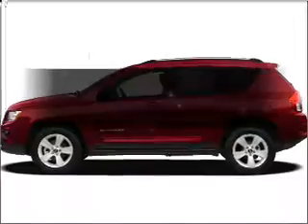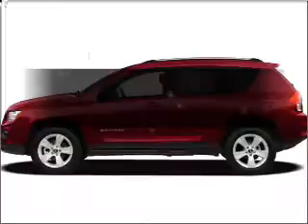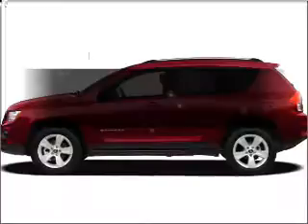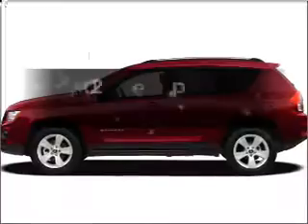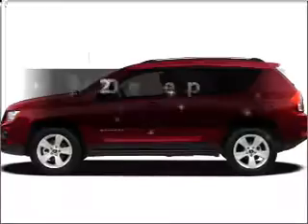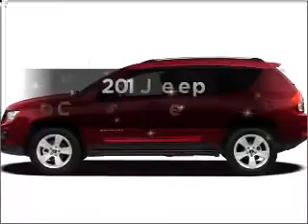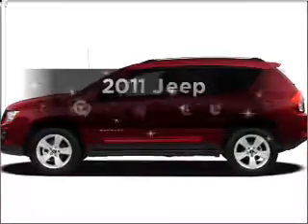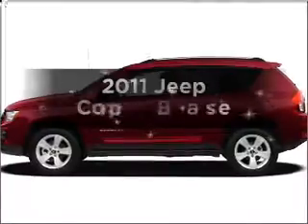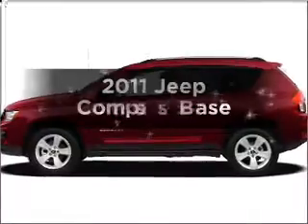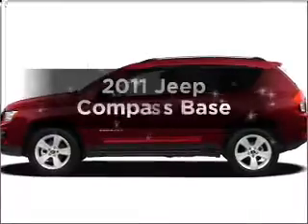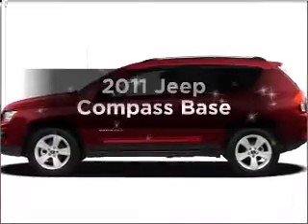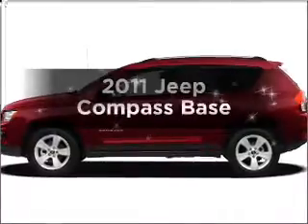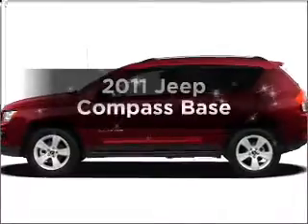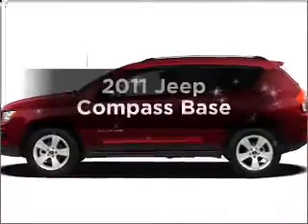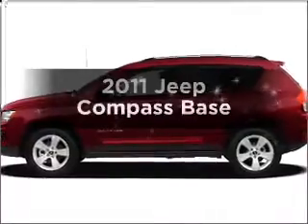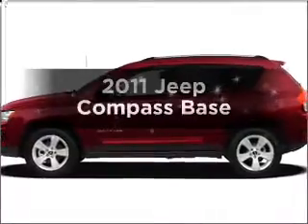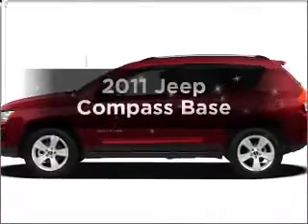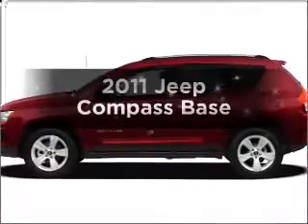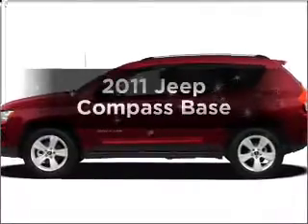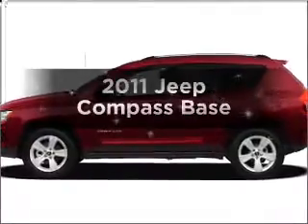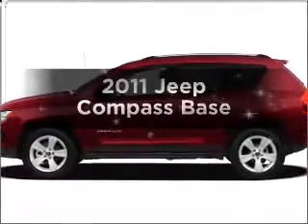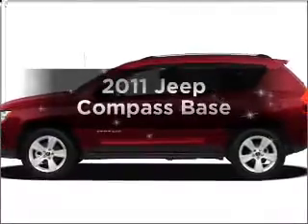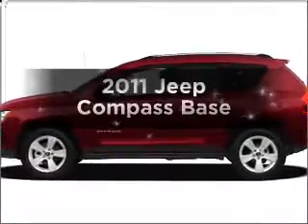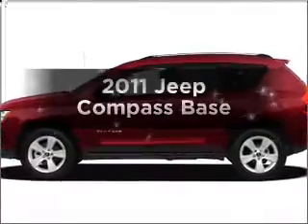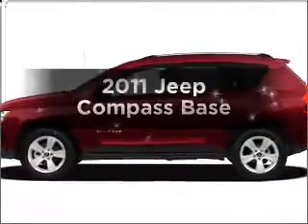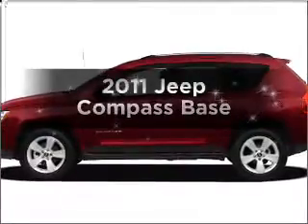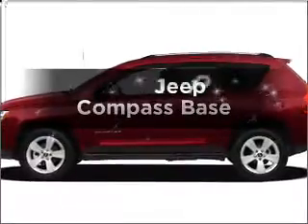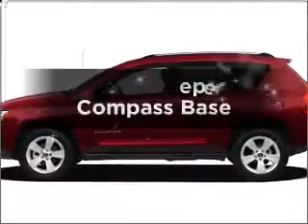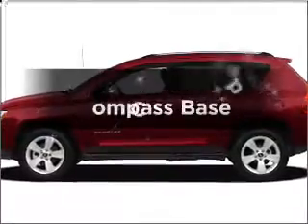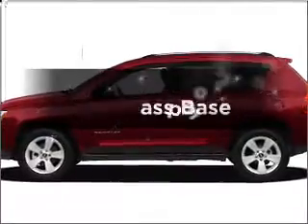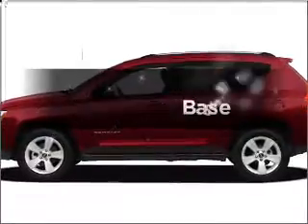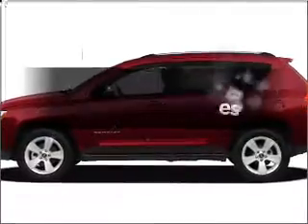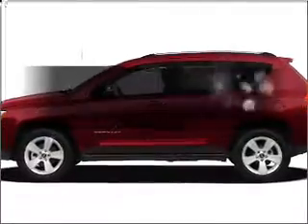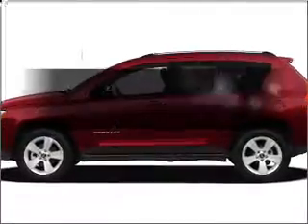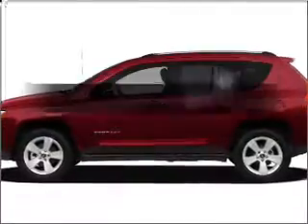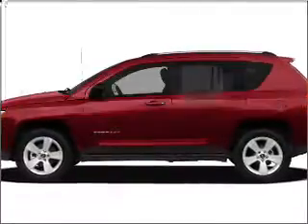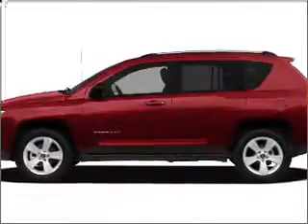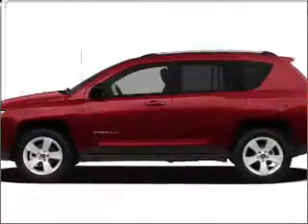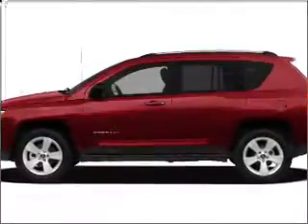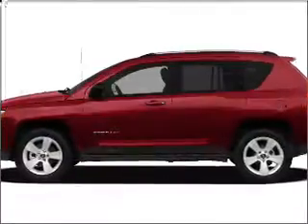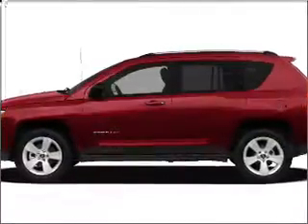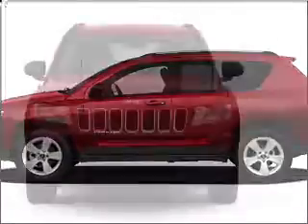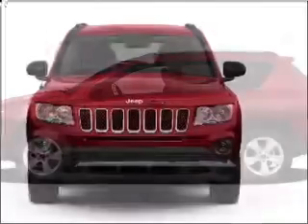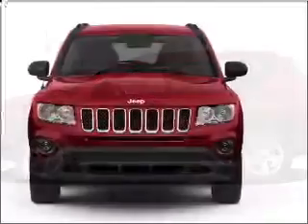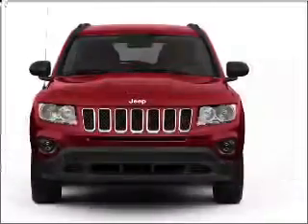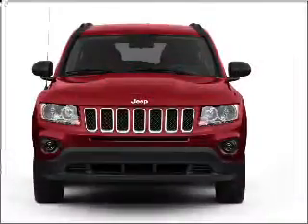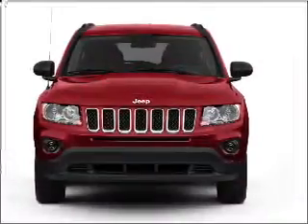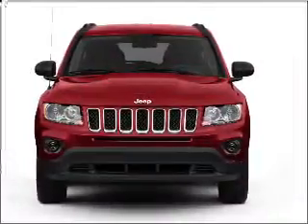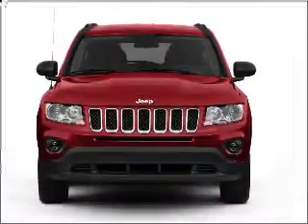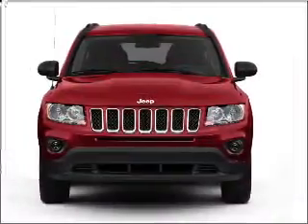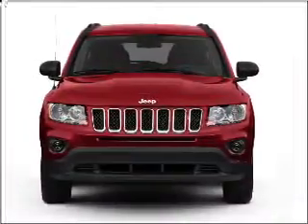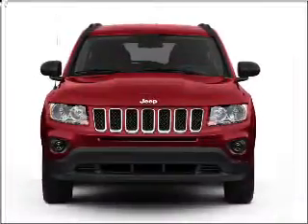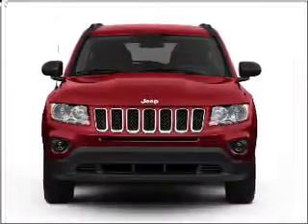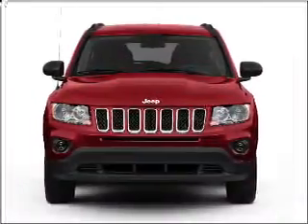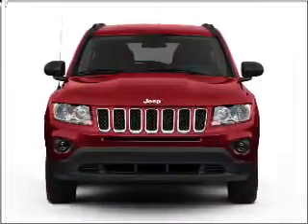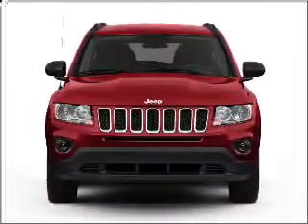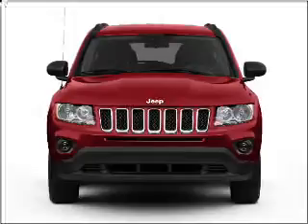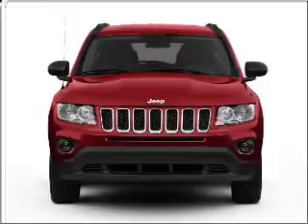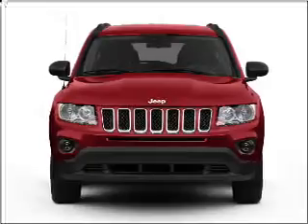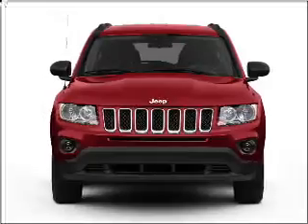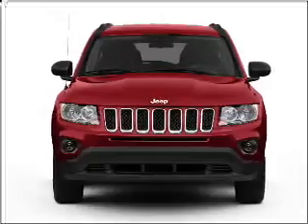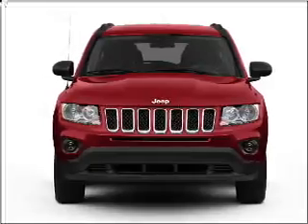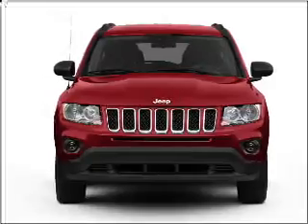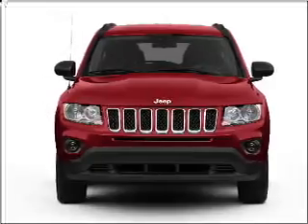Introducing the 2011 Jeep Compass. If you're looking for a first-rate auto, this one could be yours today.